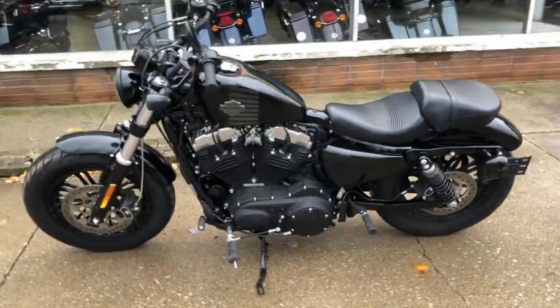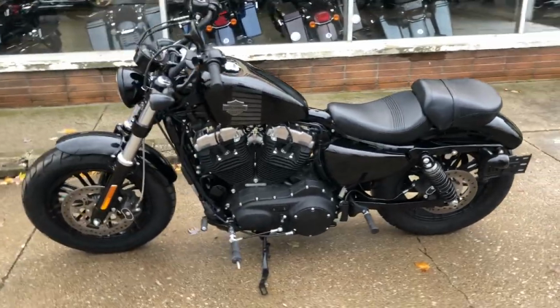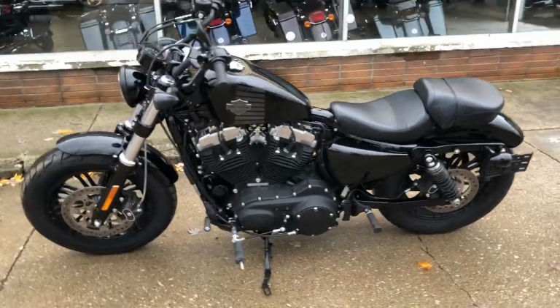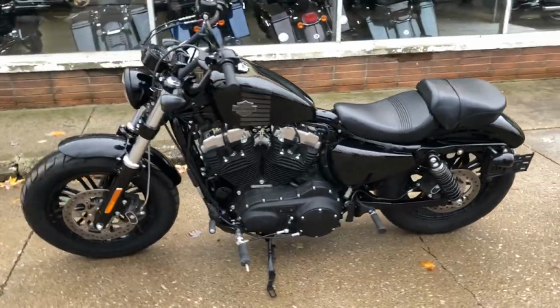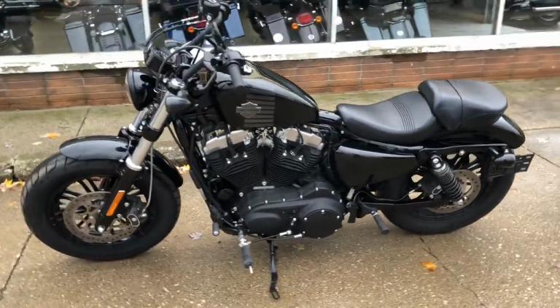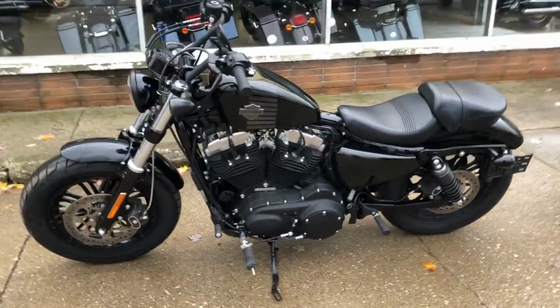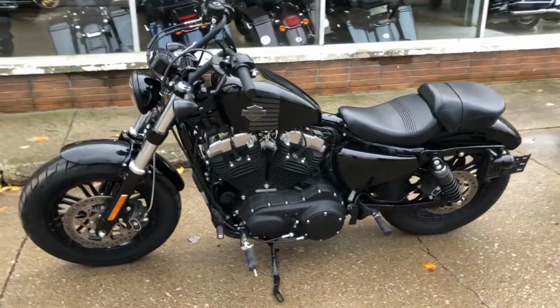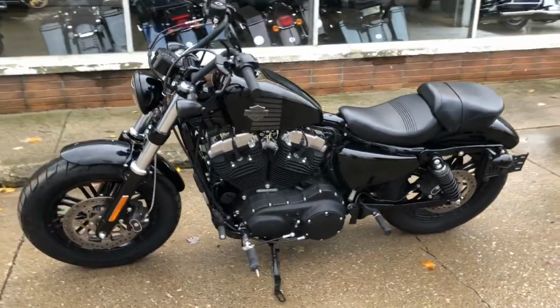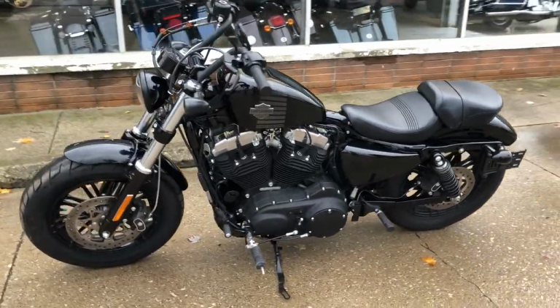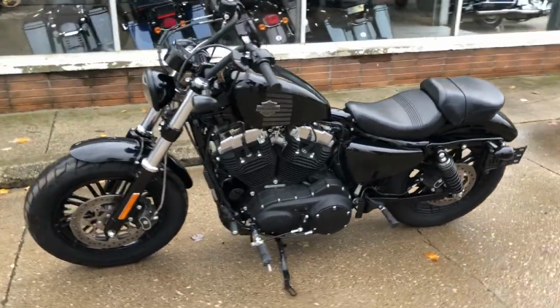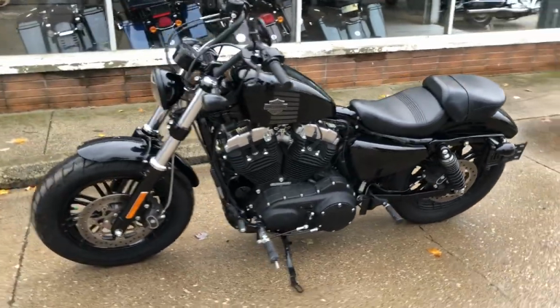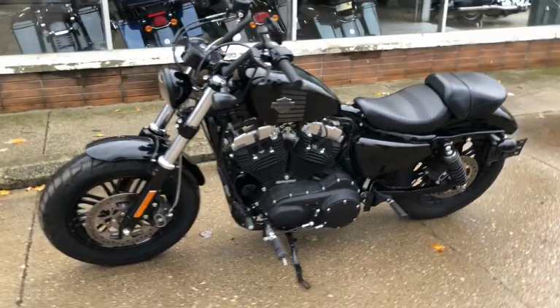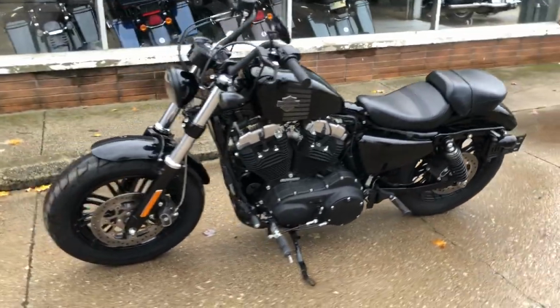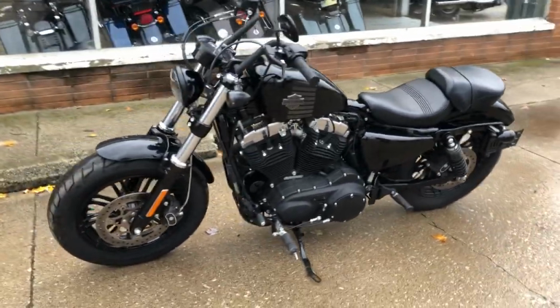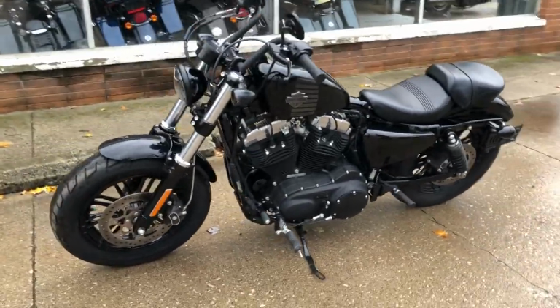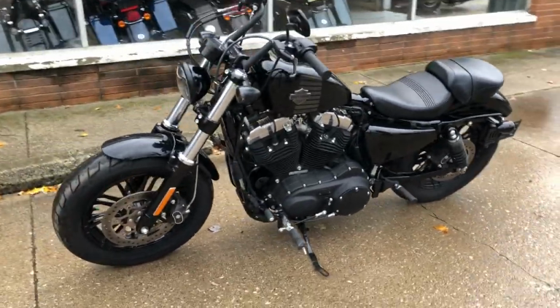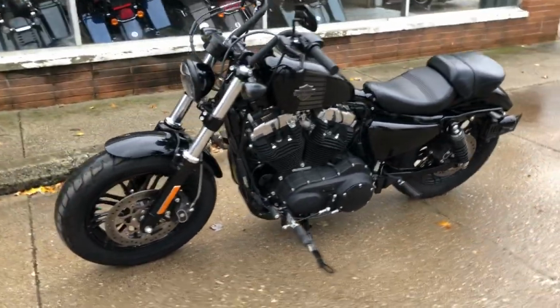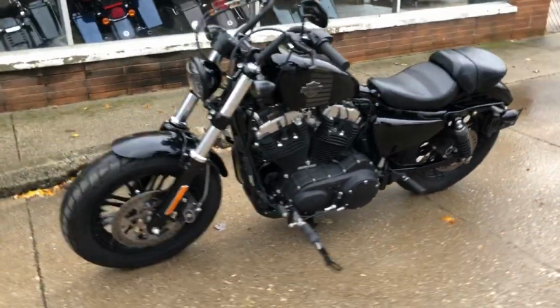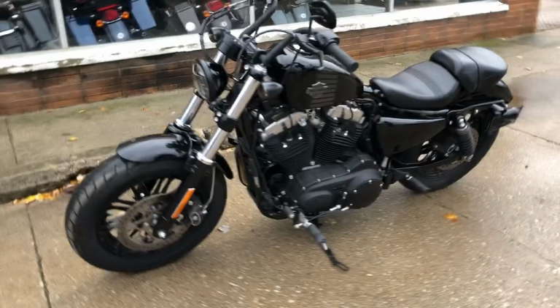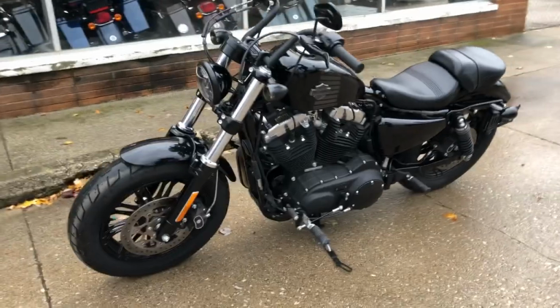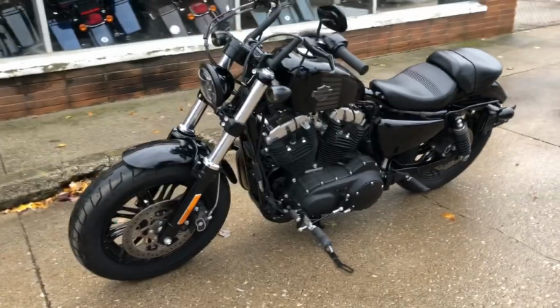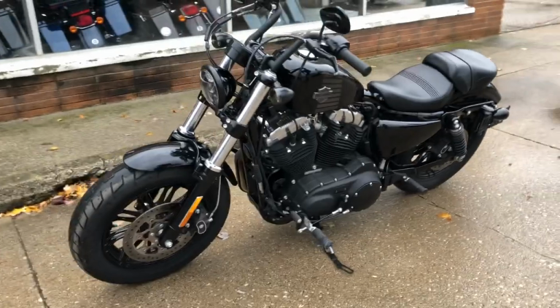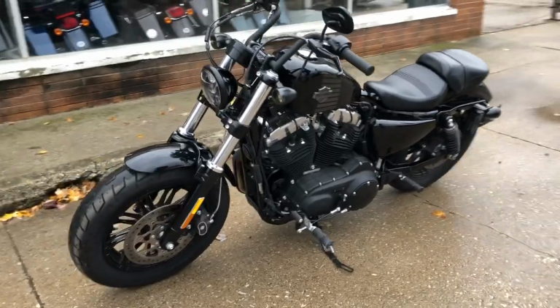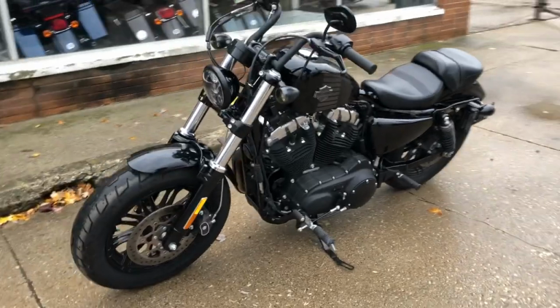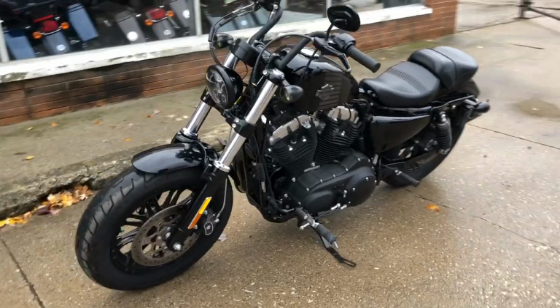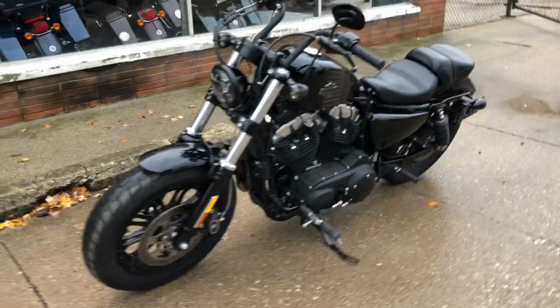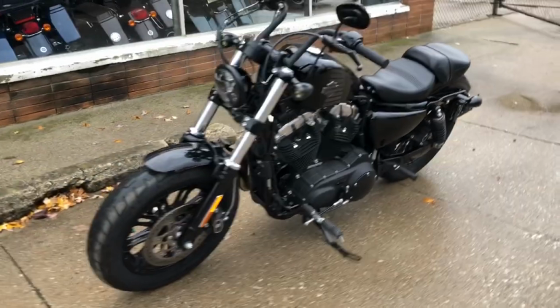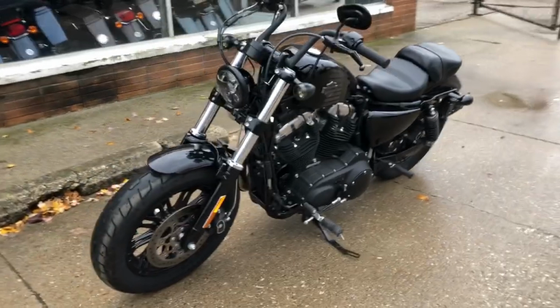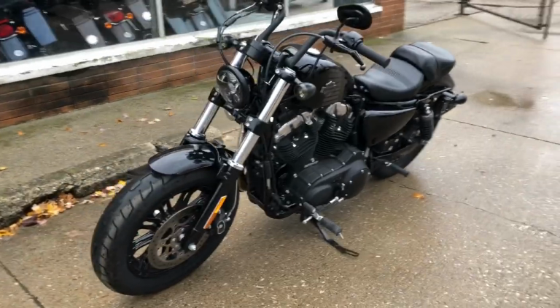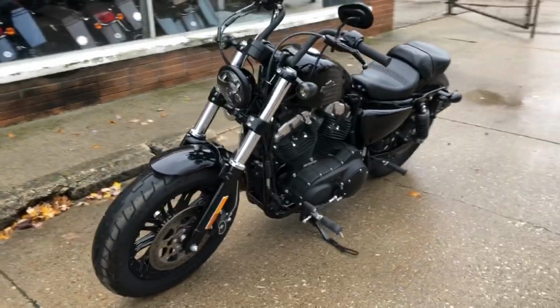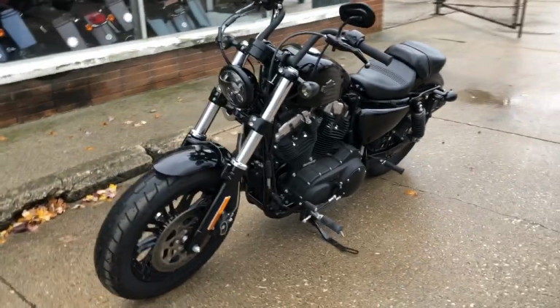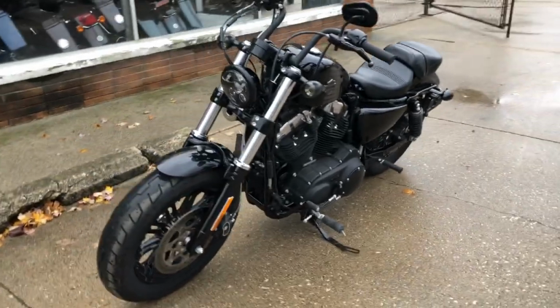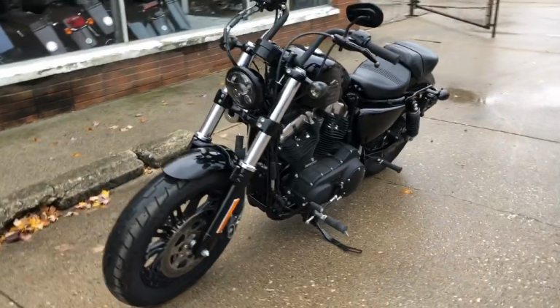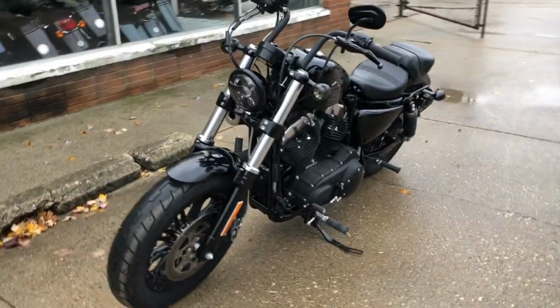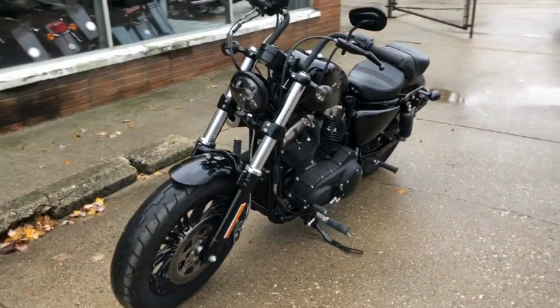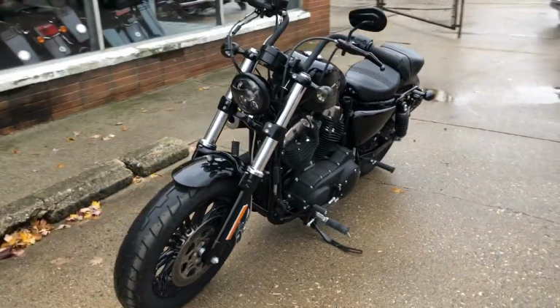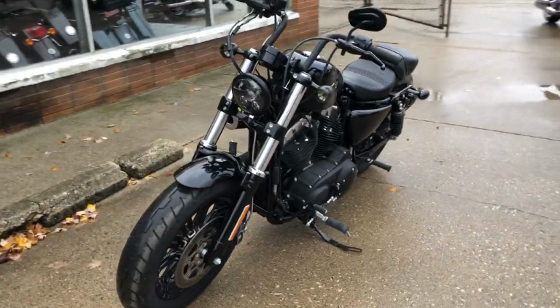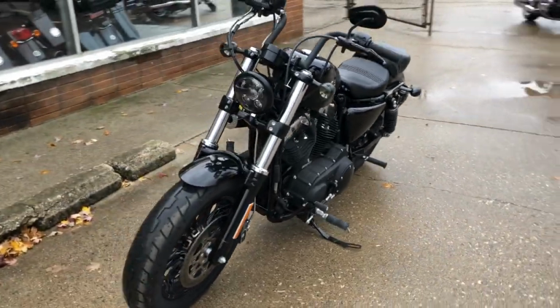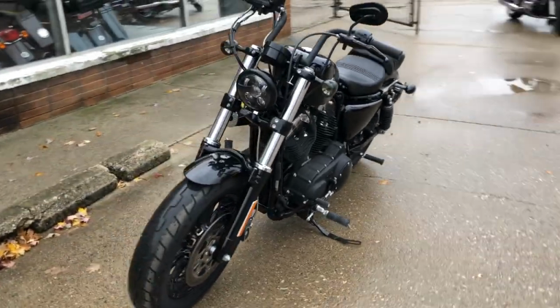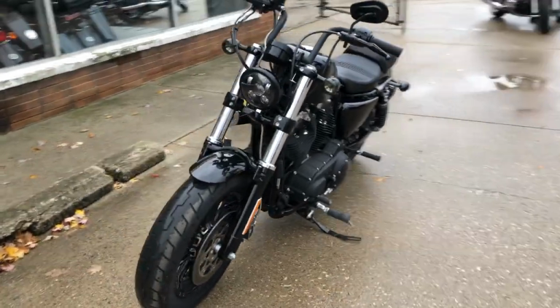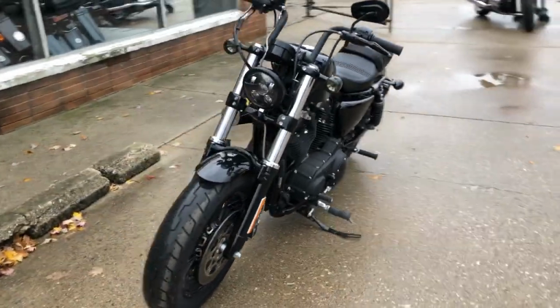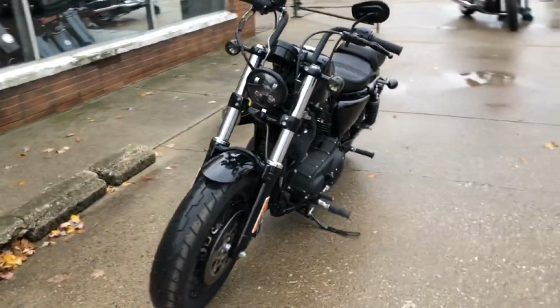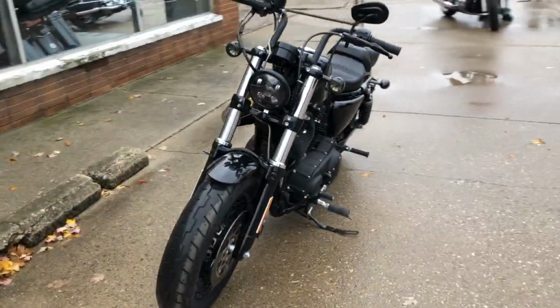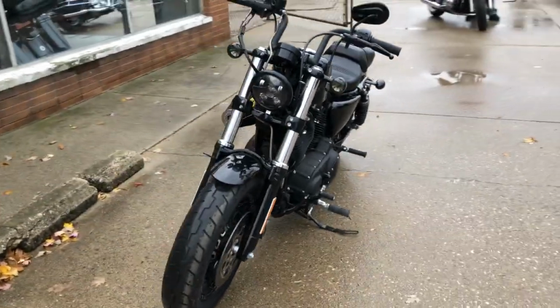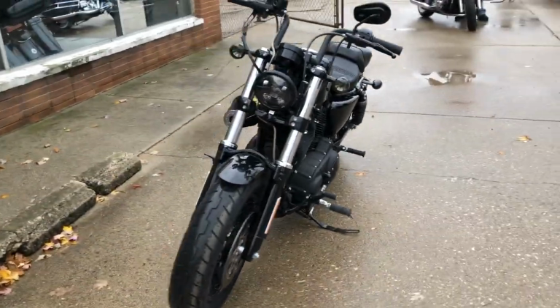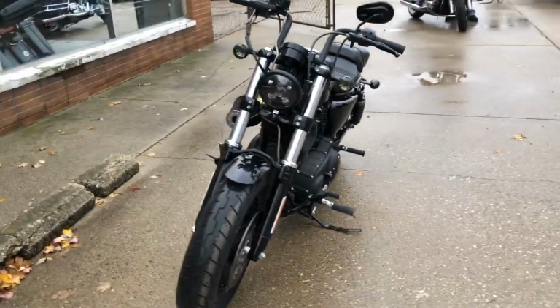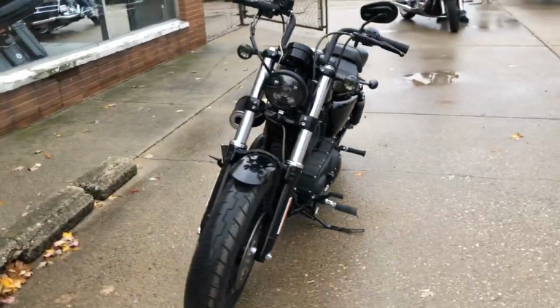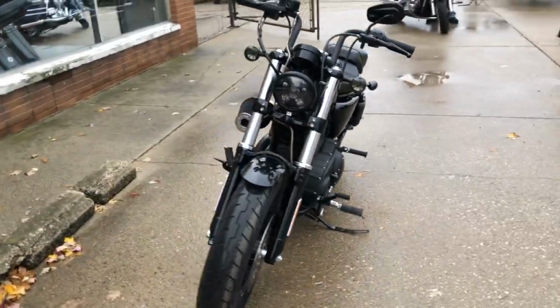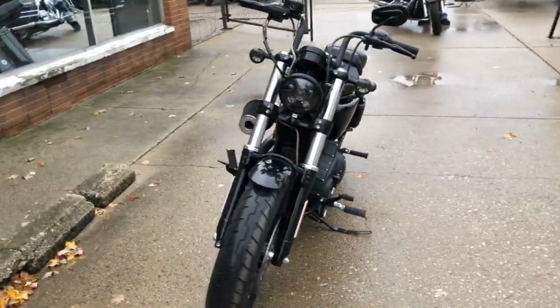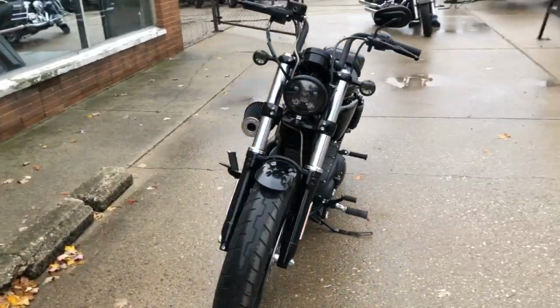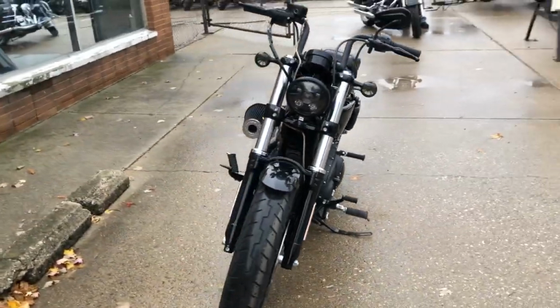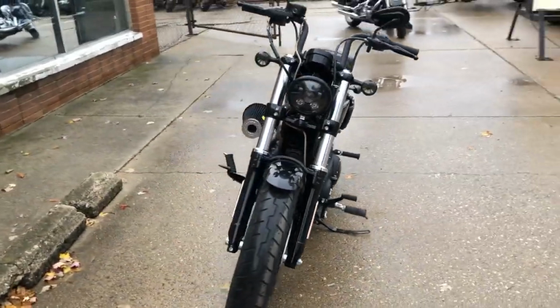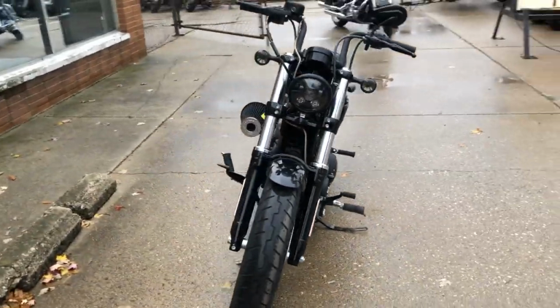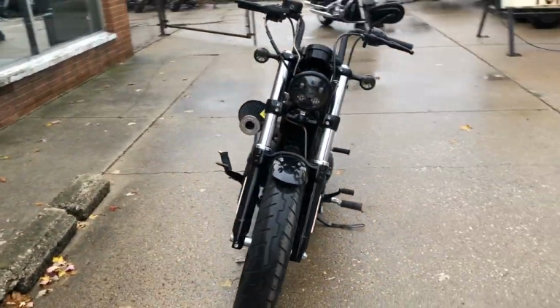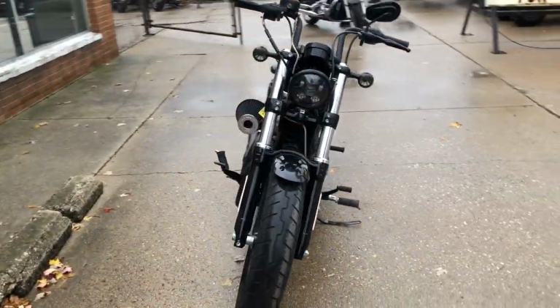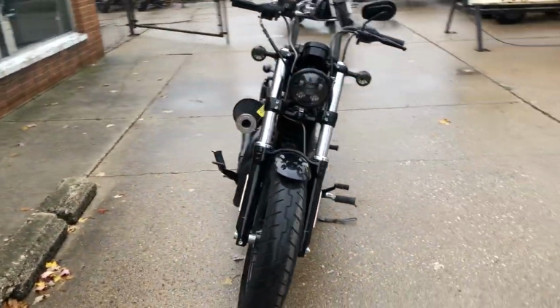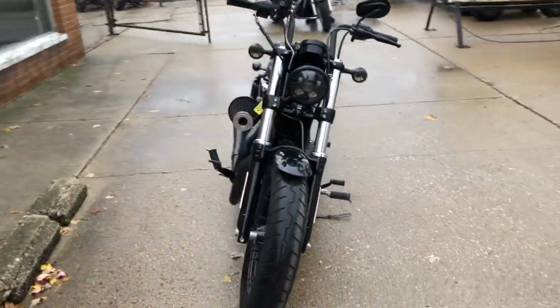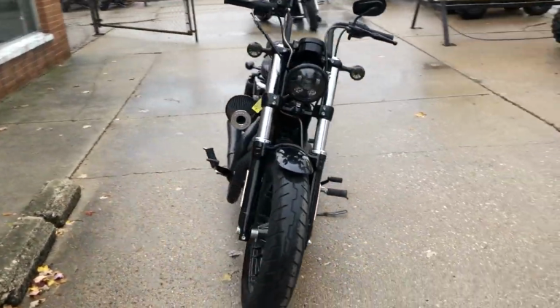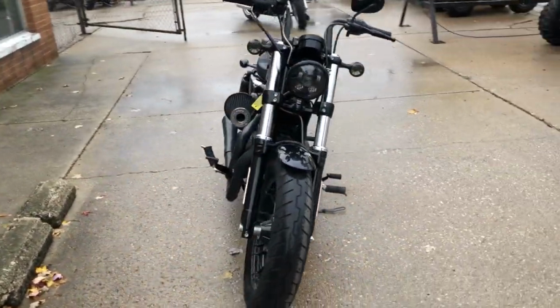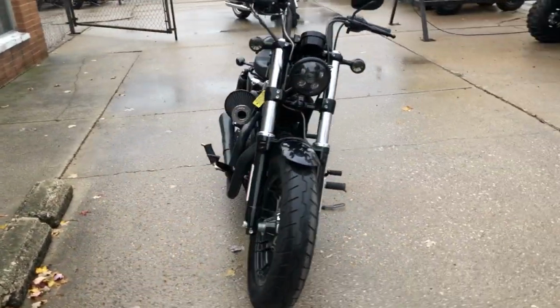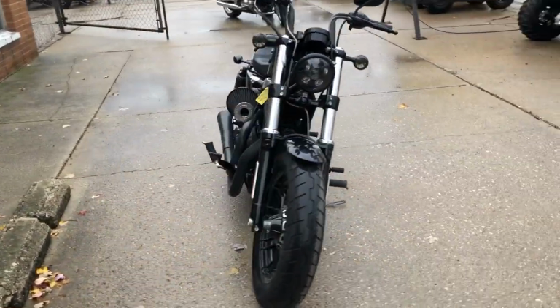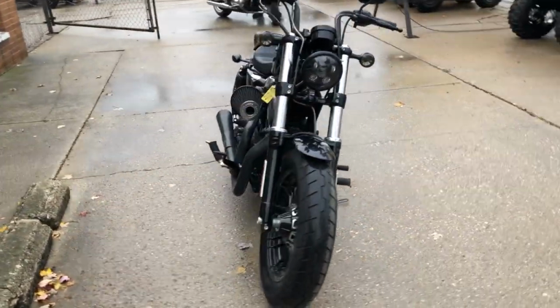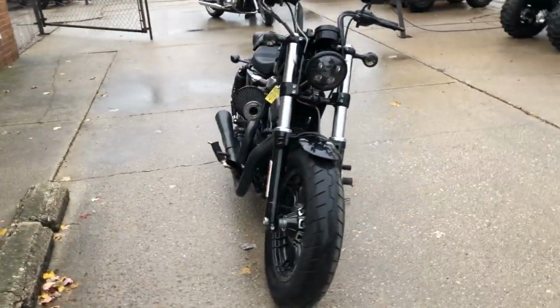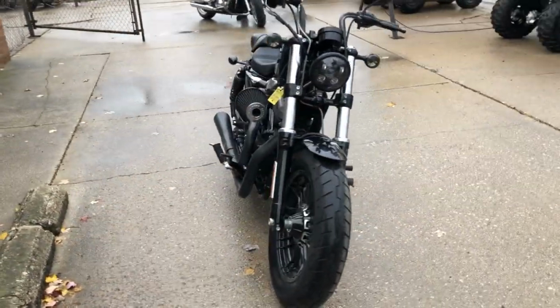This is the one, guys — needs nothing. Everything works, runs strong, just serviced at the dealership. All the fluids have been changed; this one's ready to go.